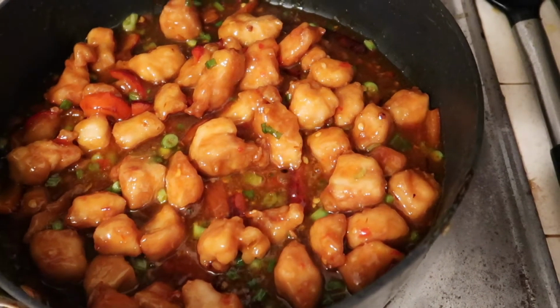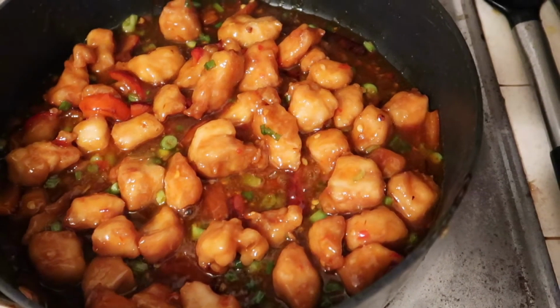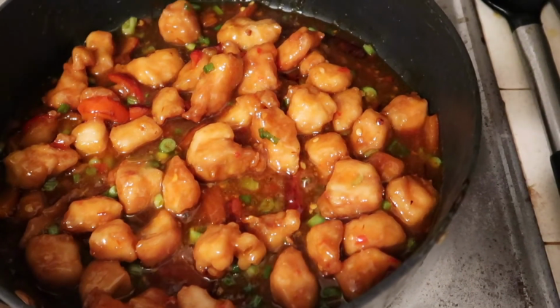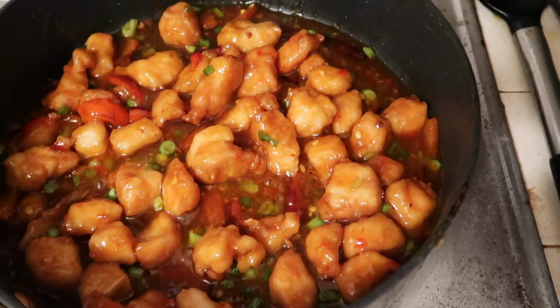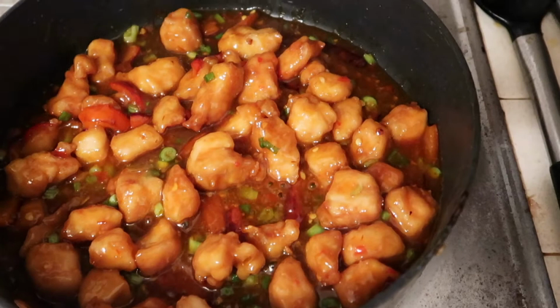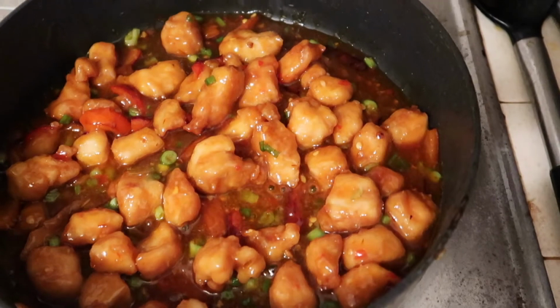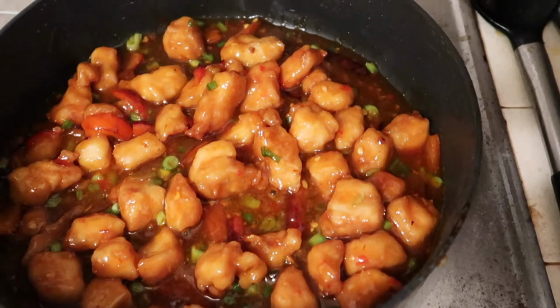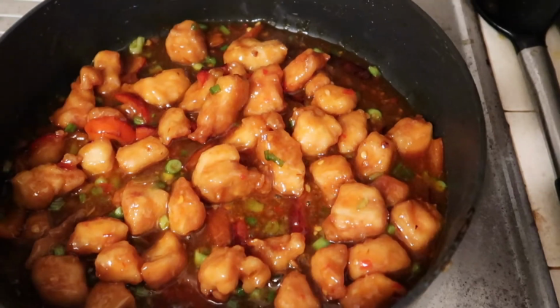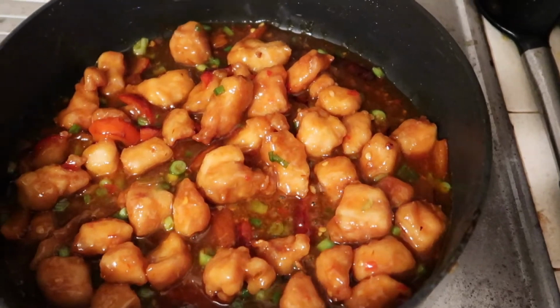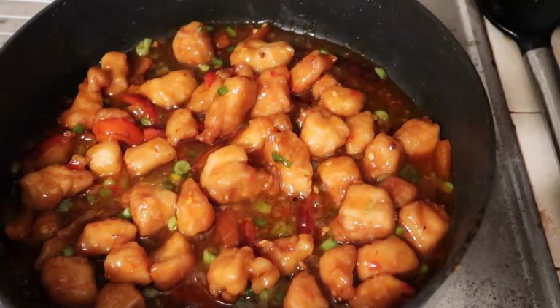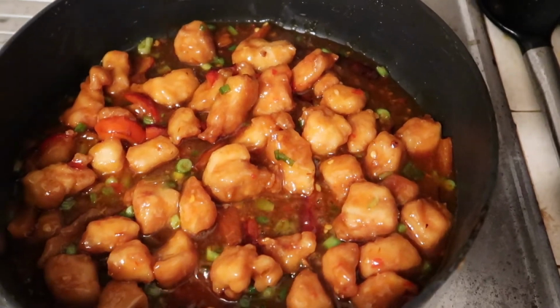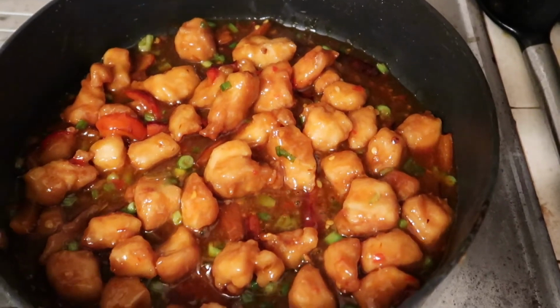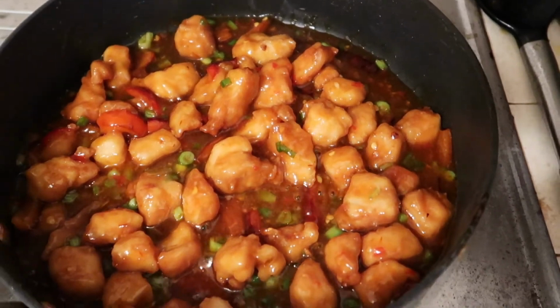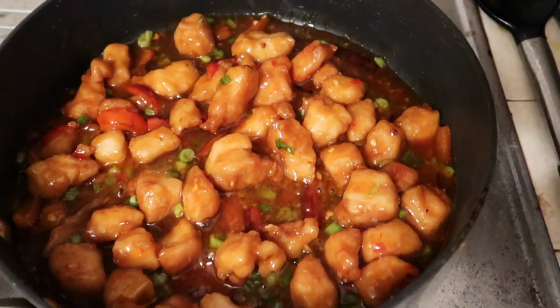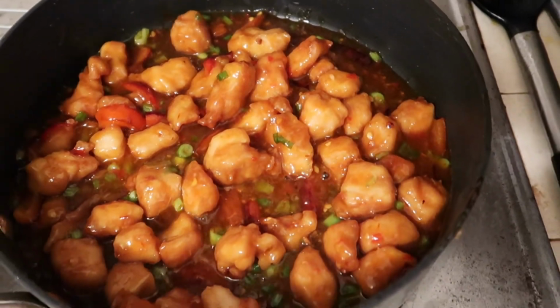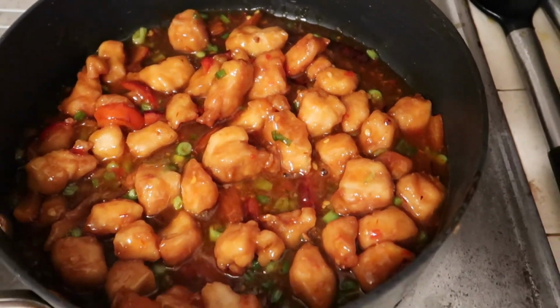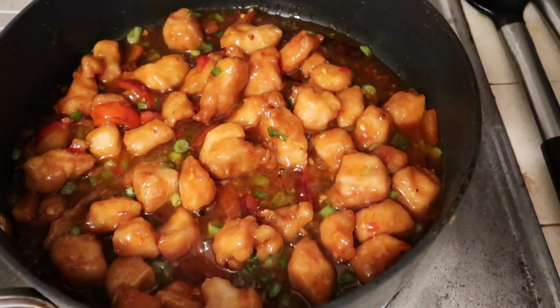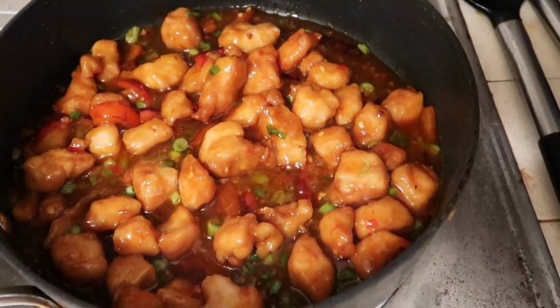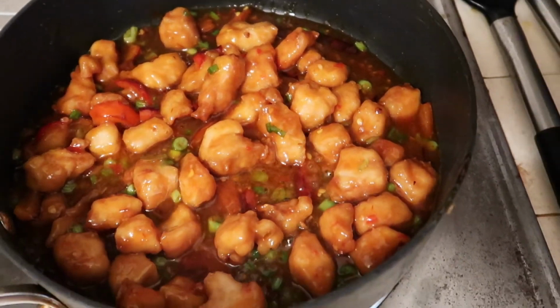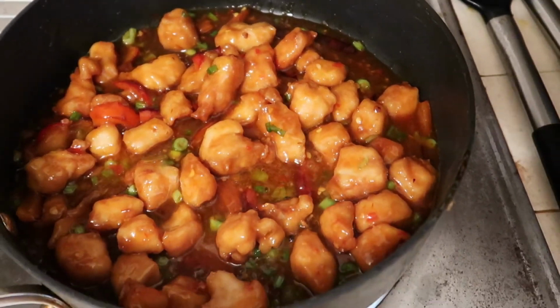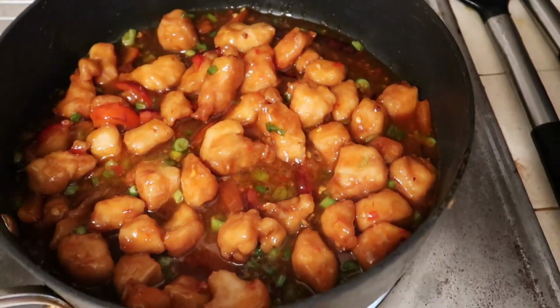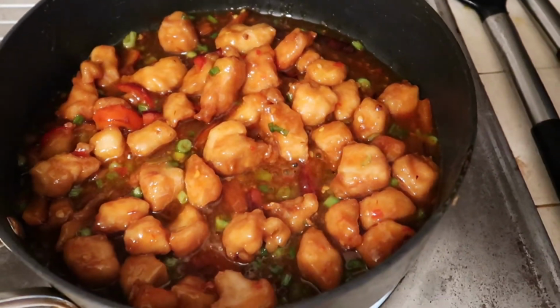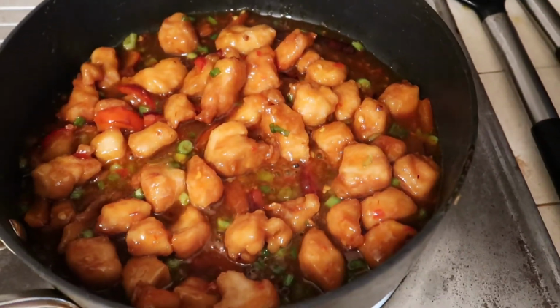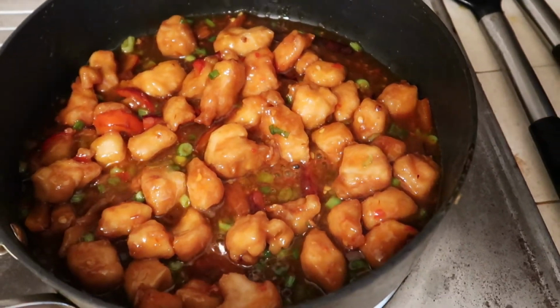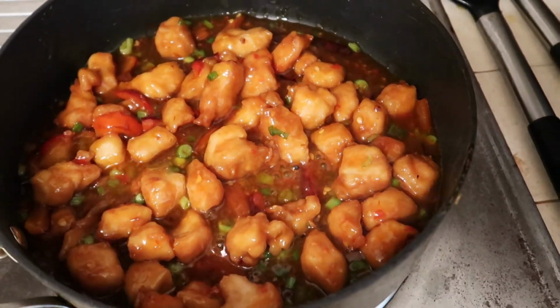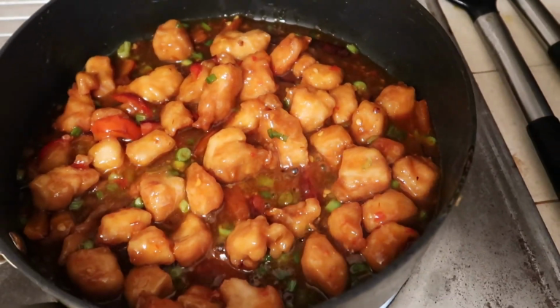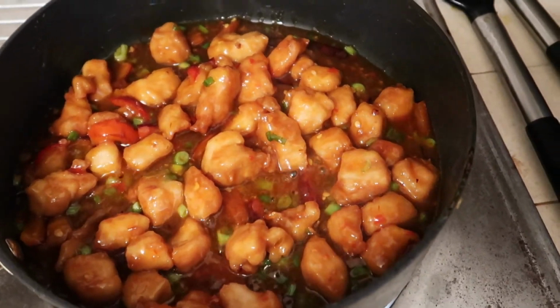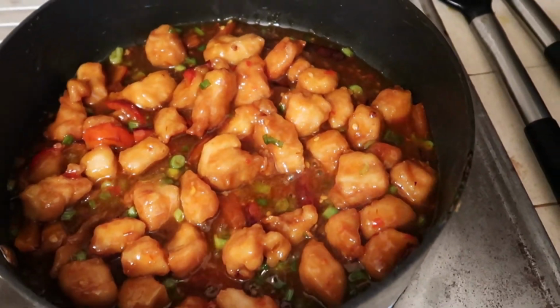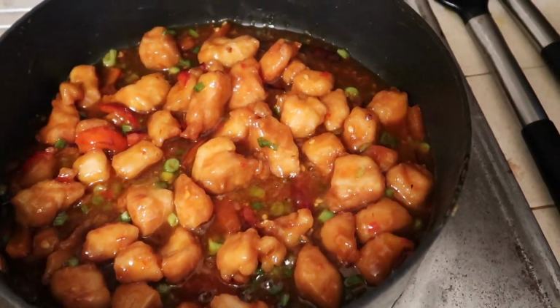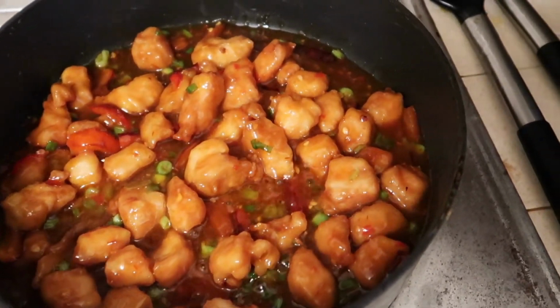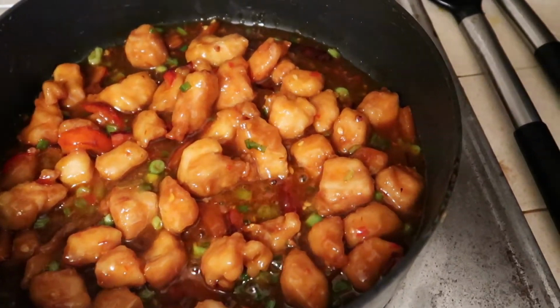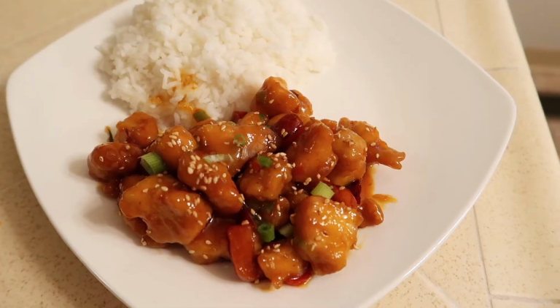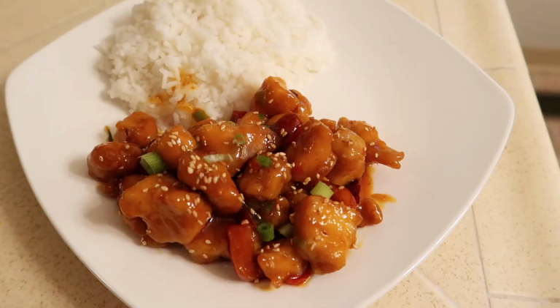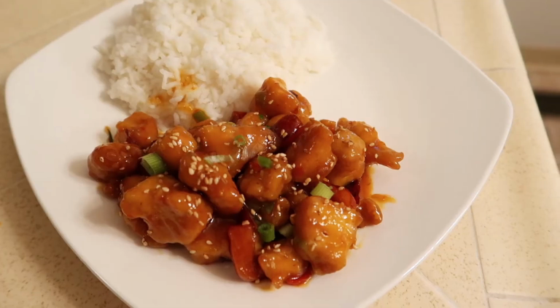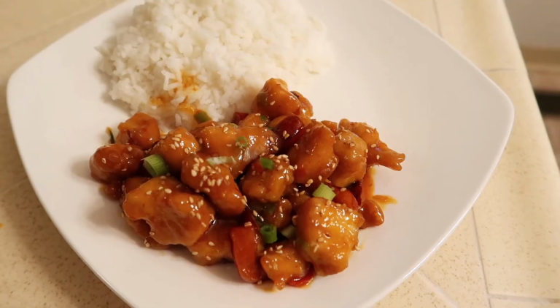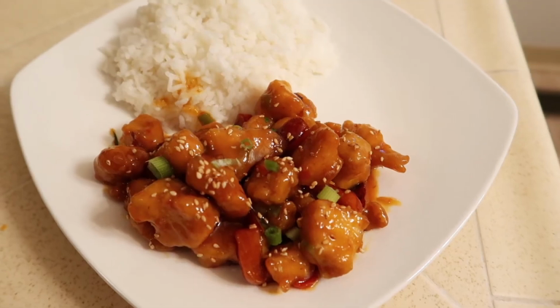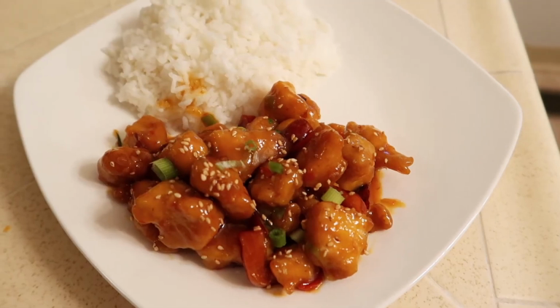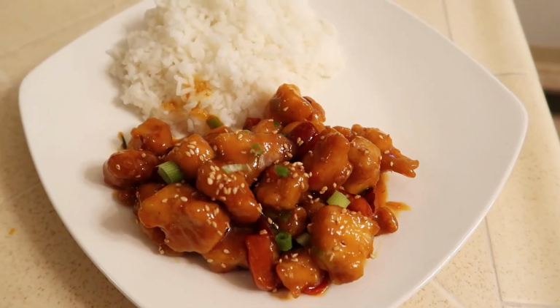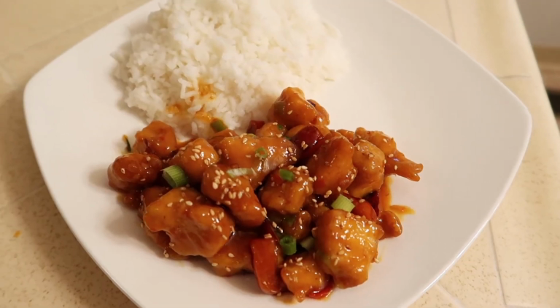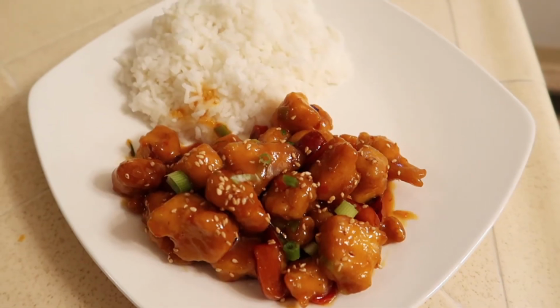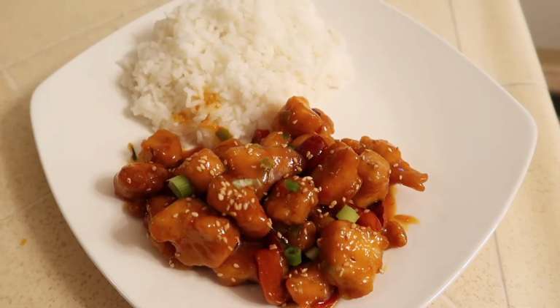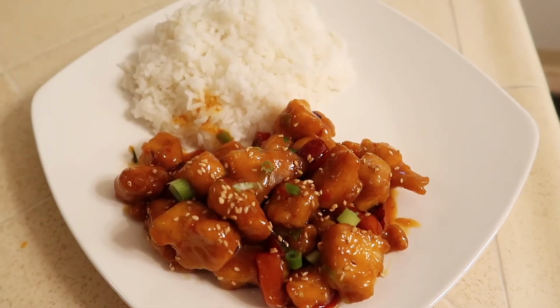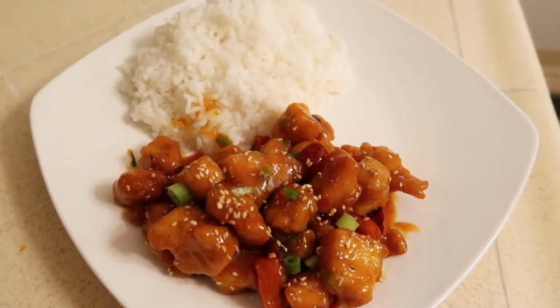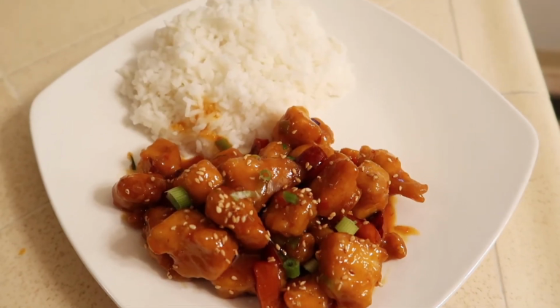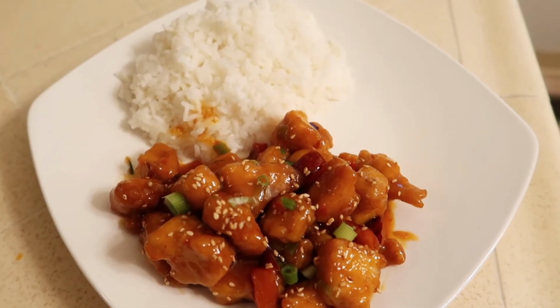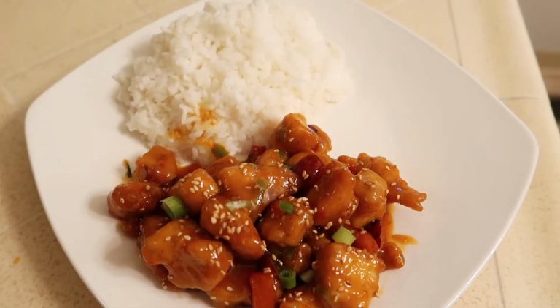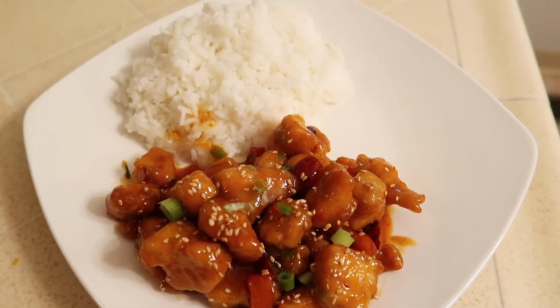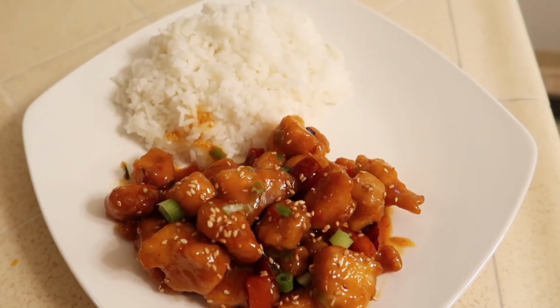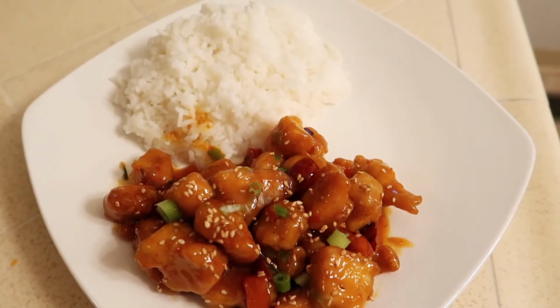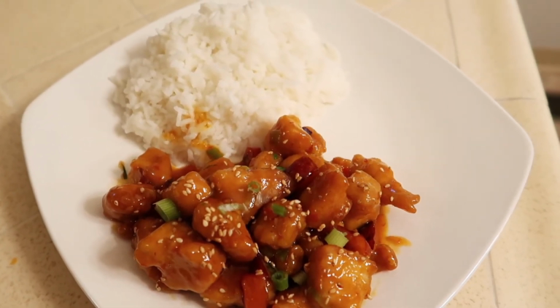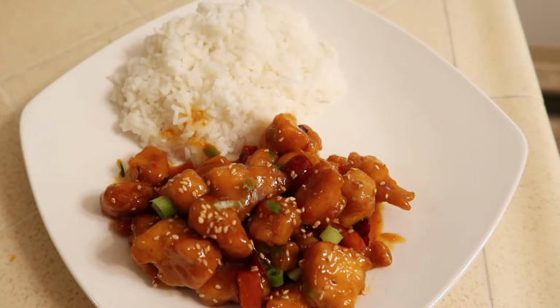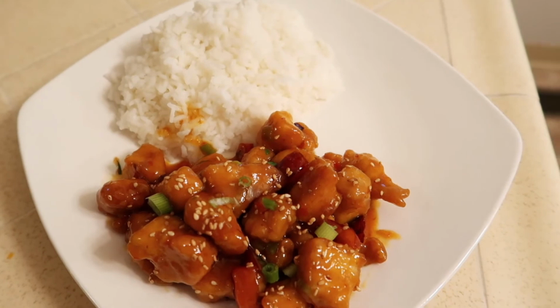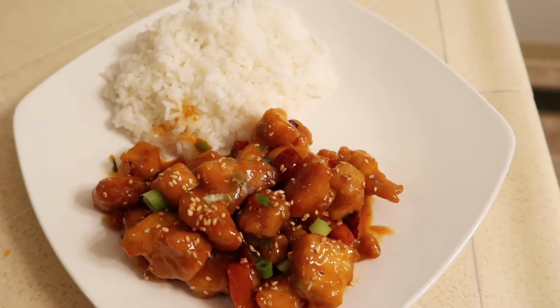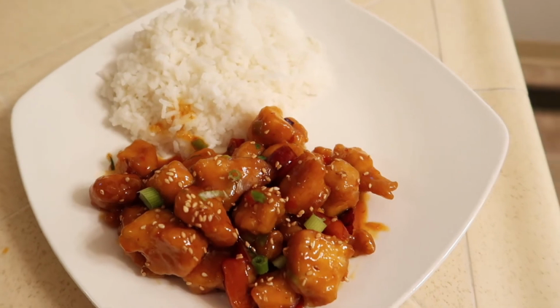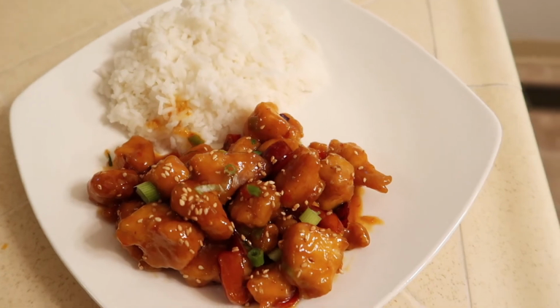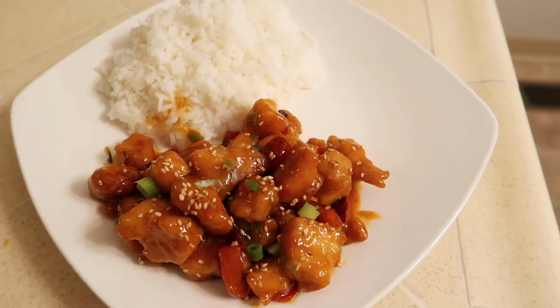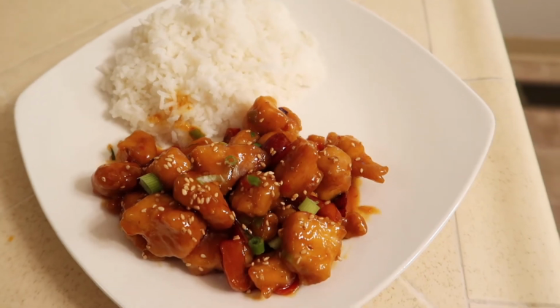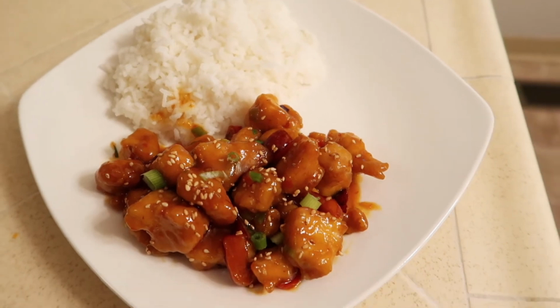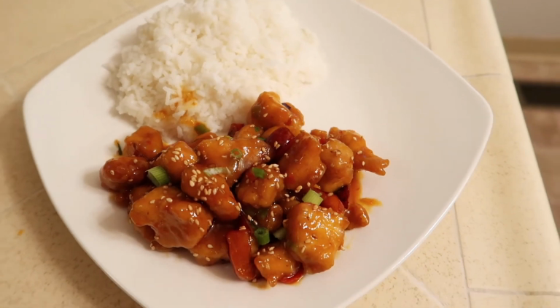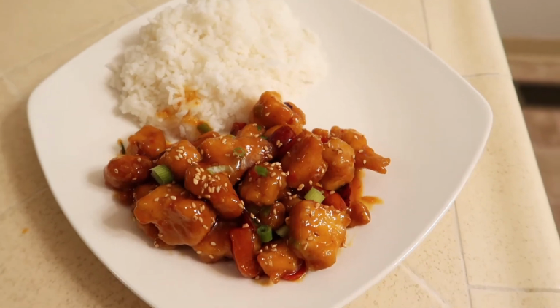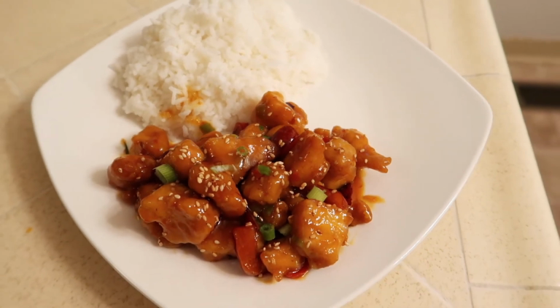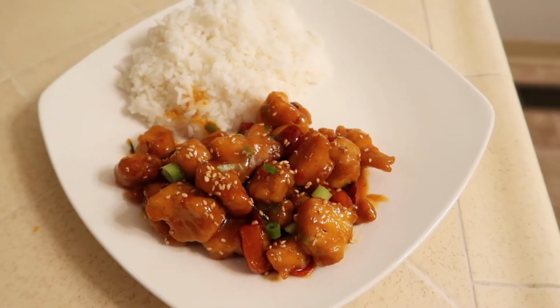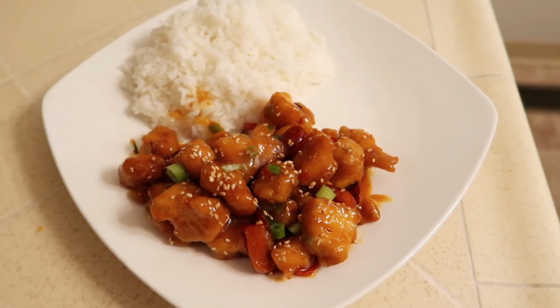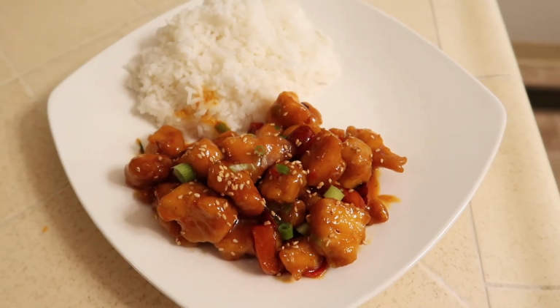This is how everything looked once it was done. Thank you so much for watching this week's what's for dinner video — make sure you come back next week for another one.